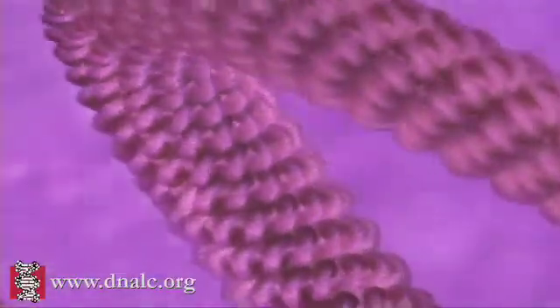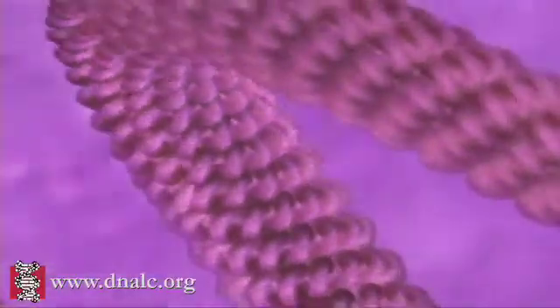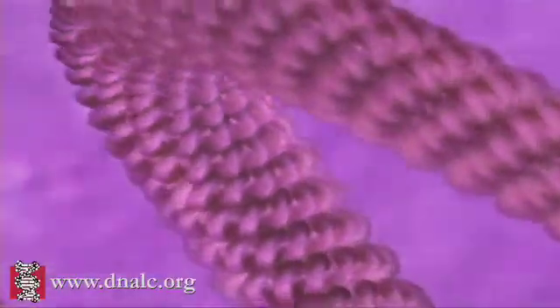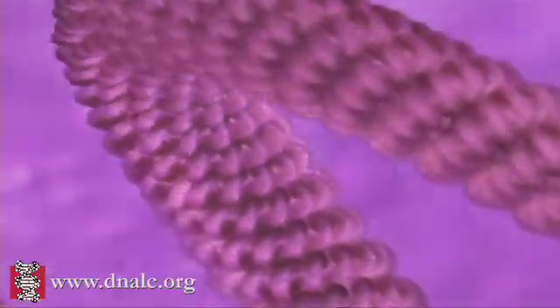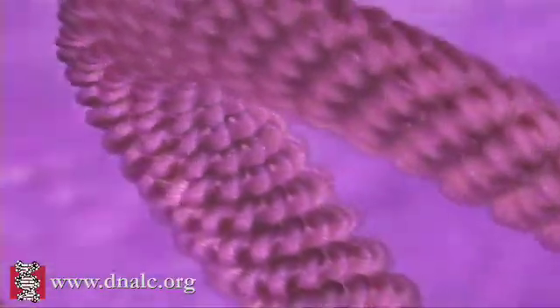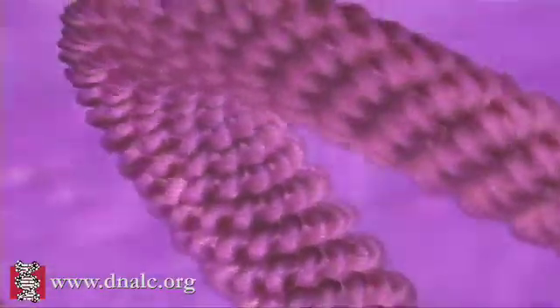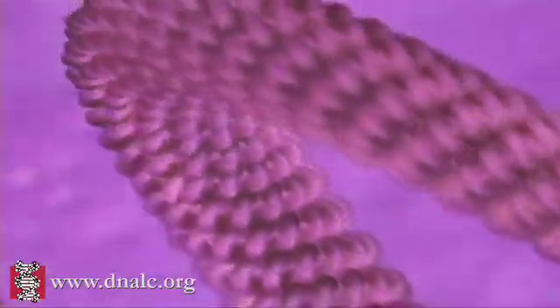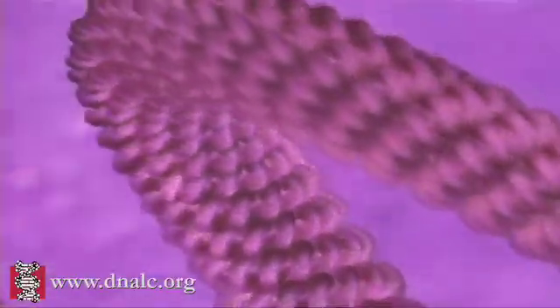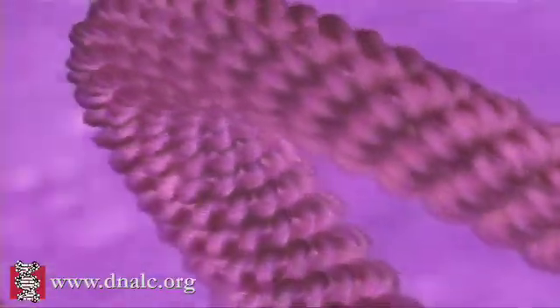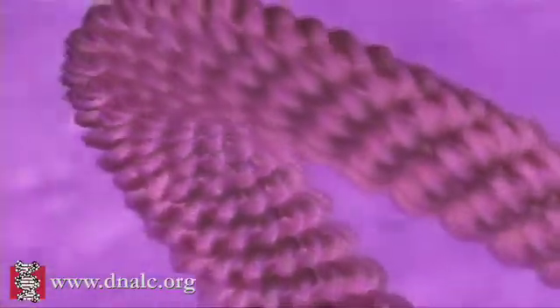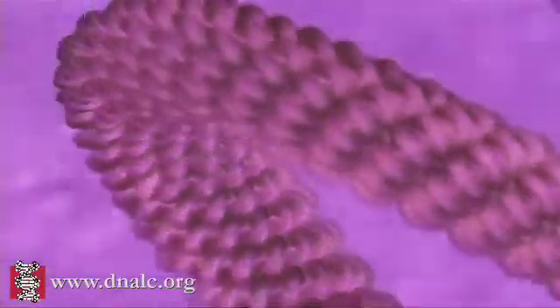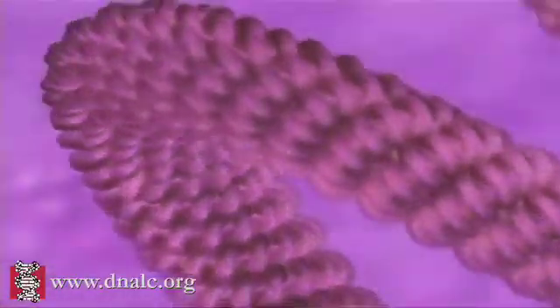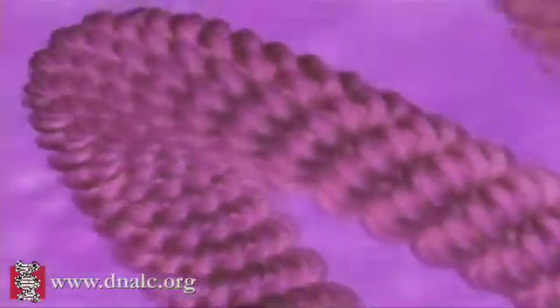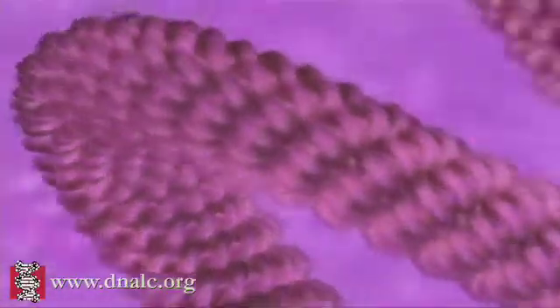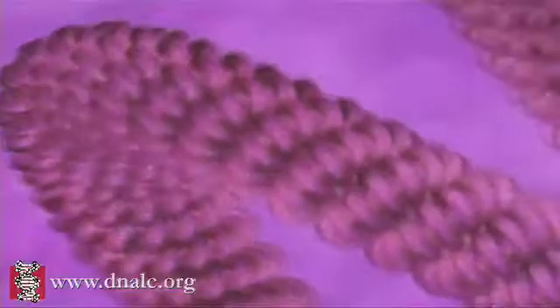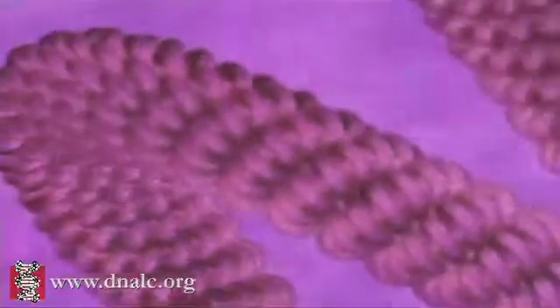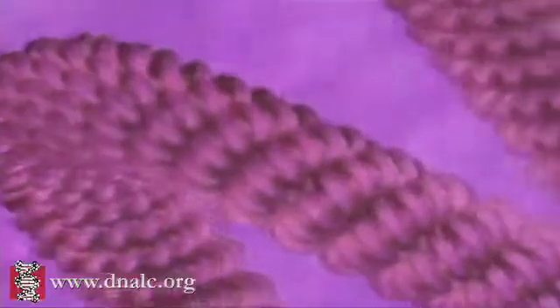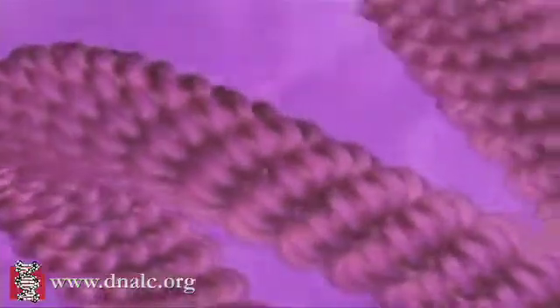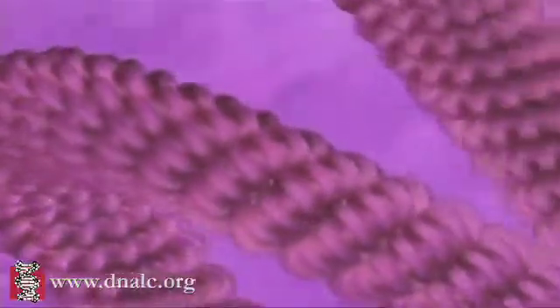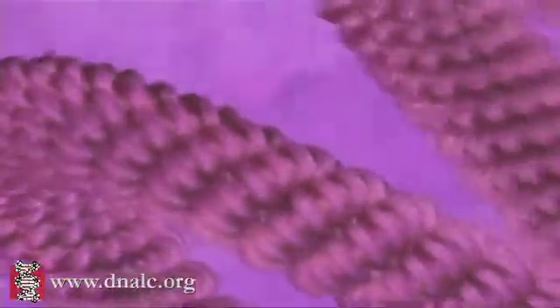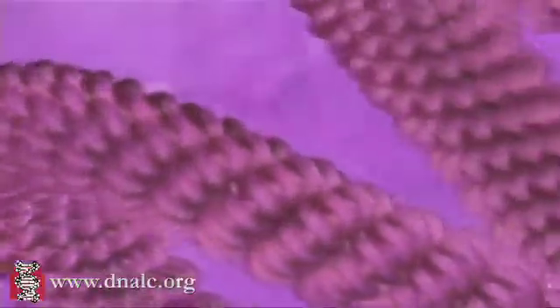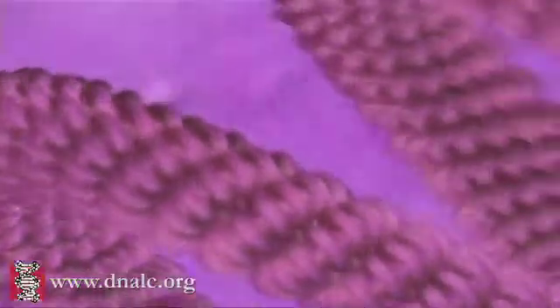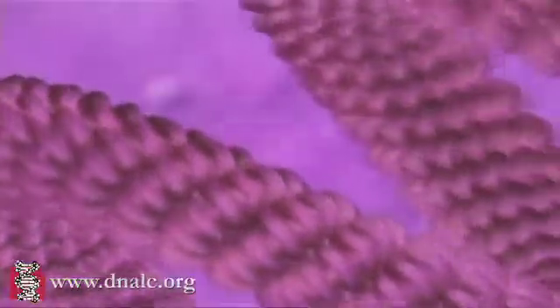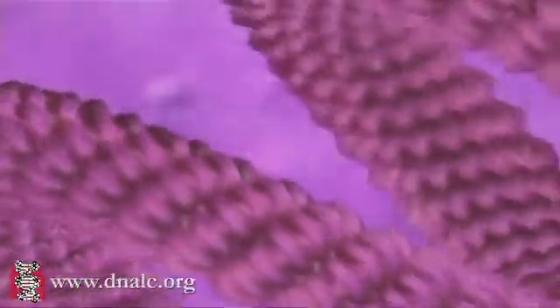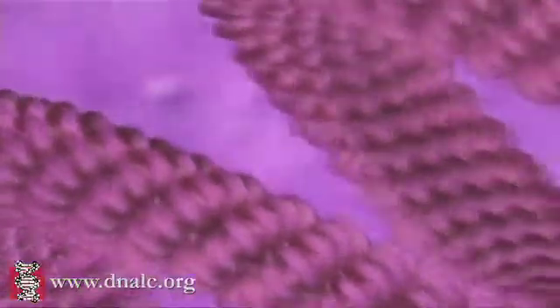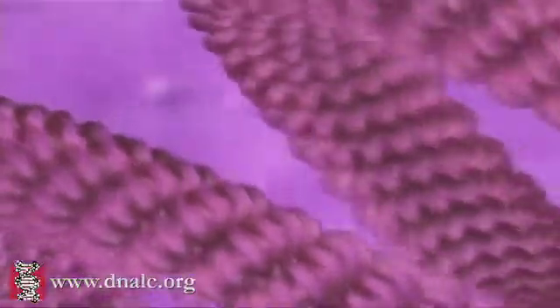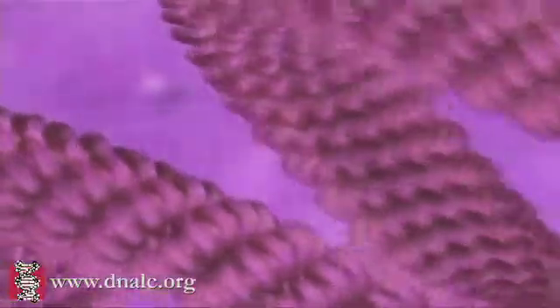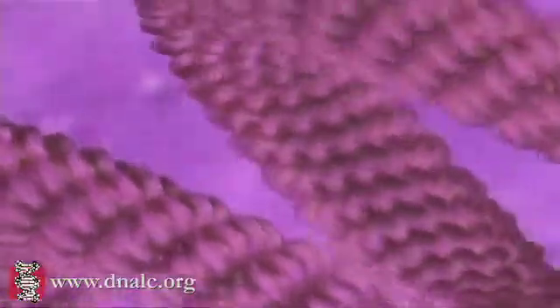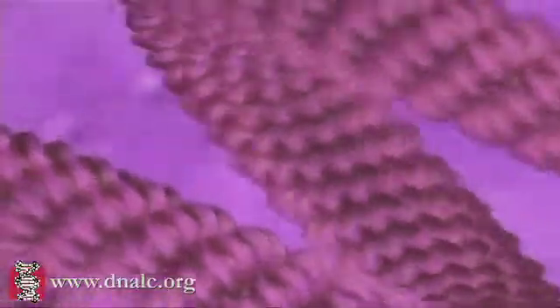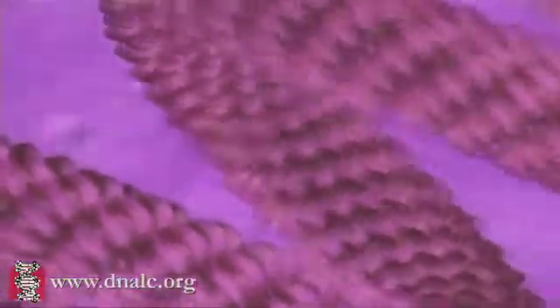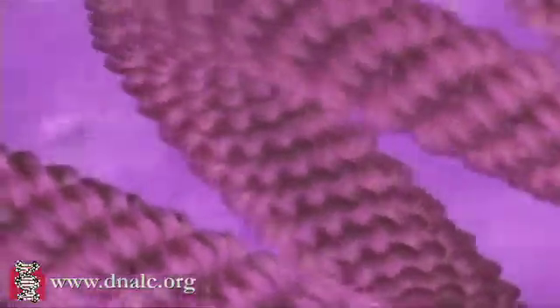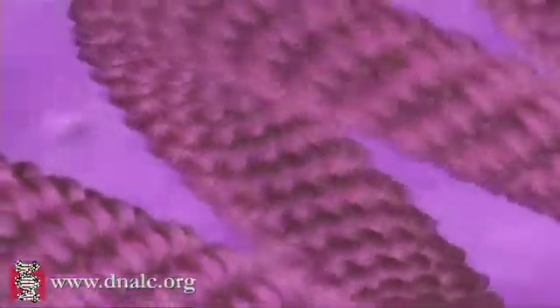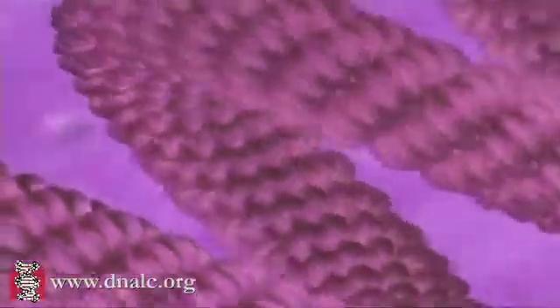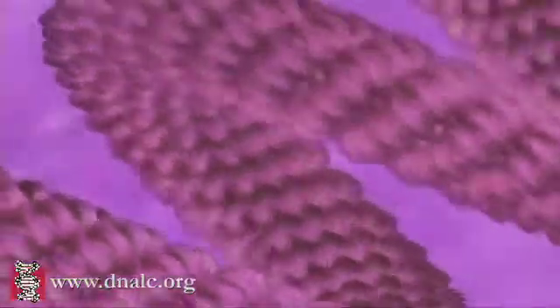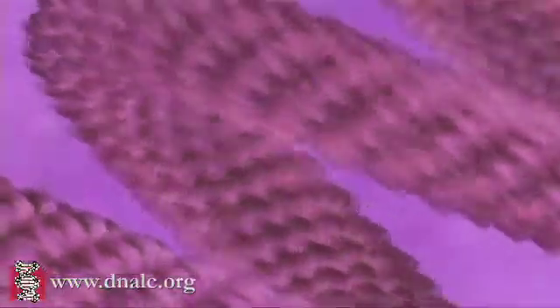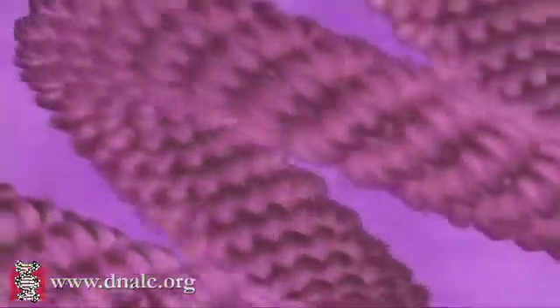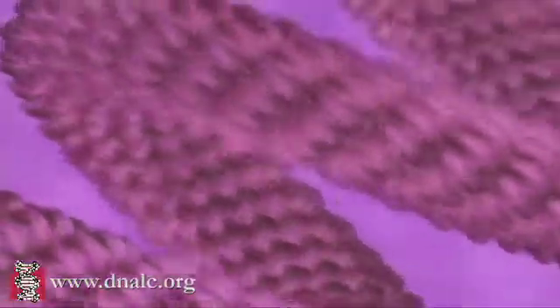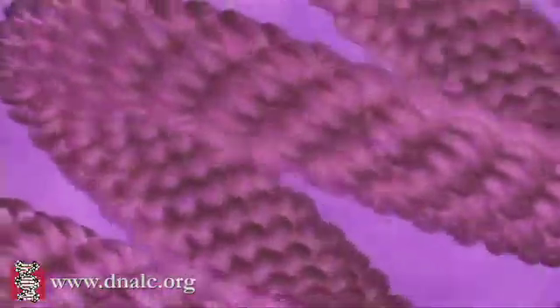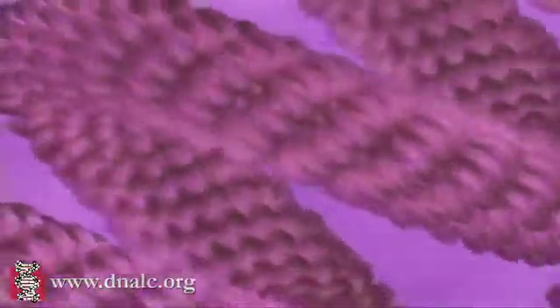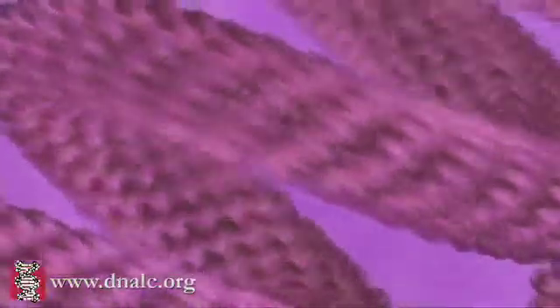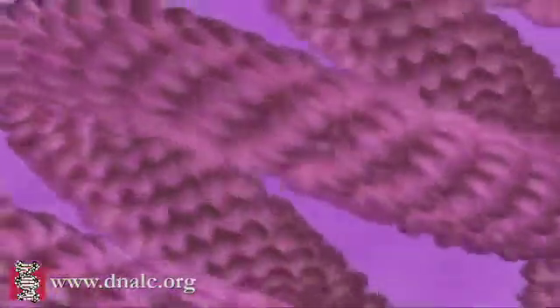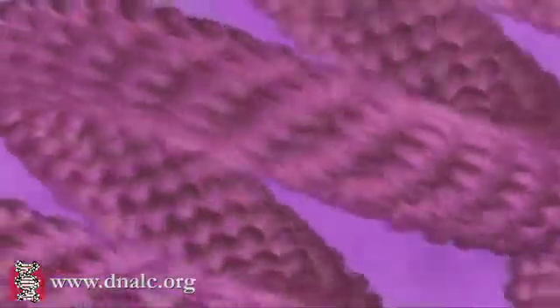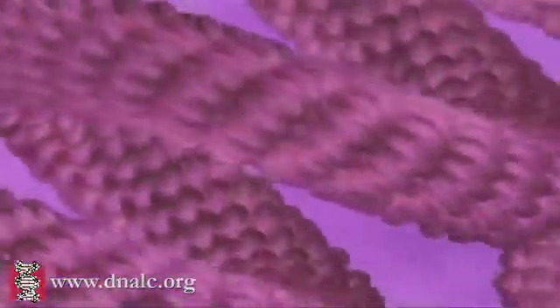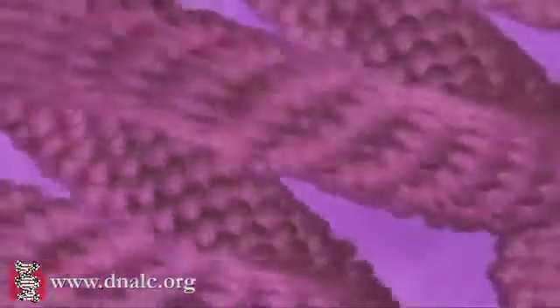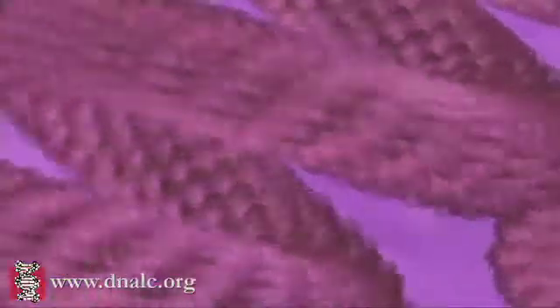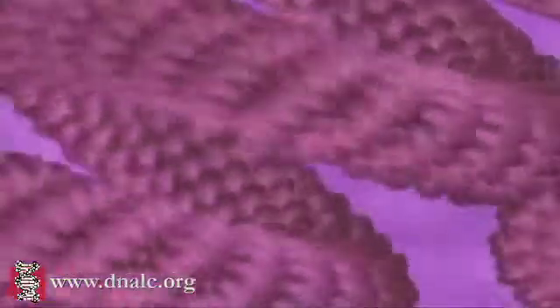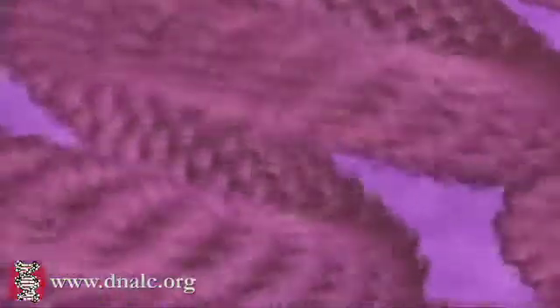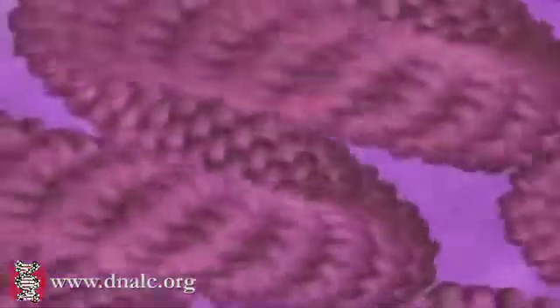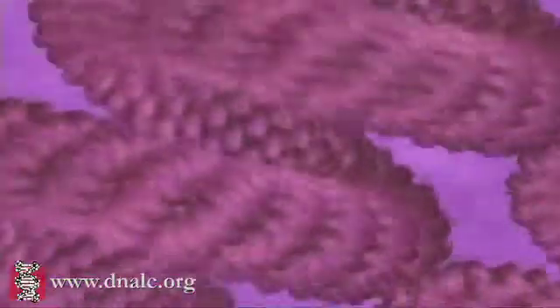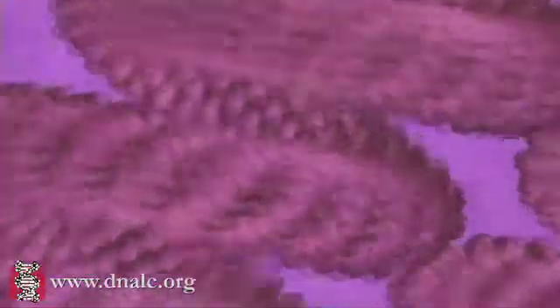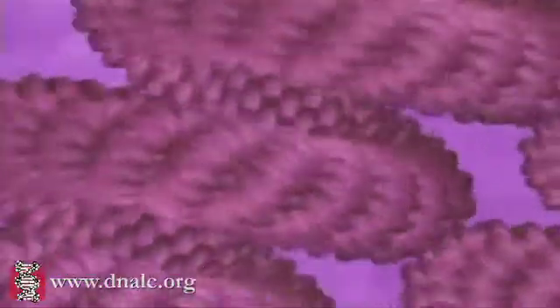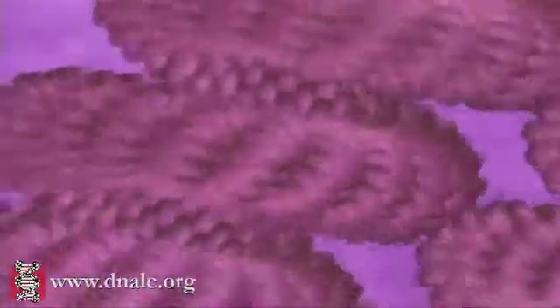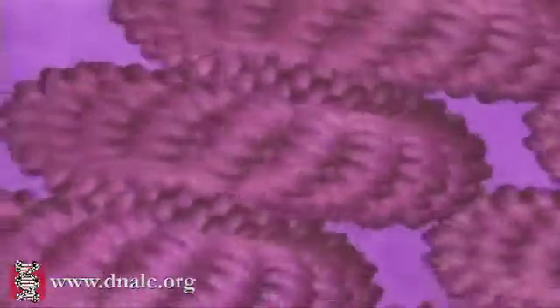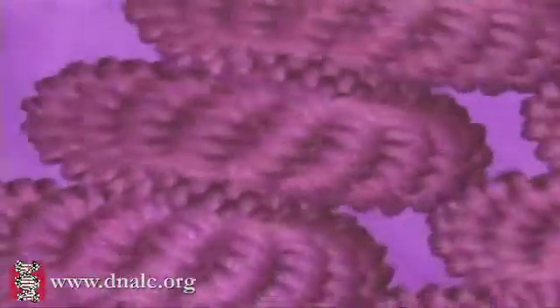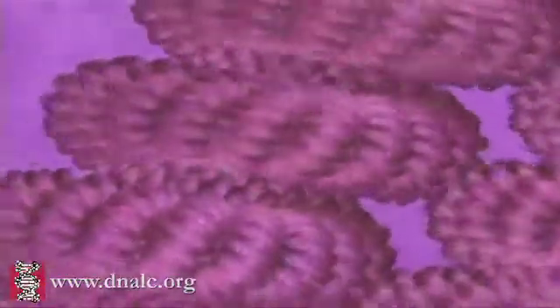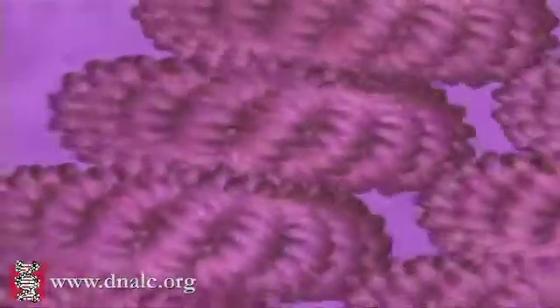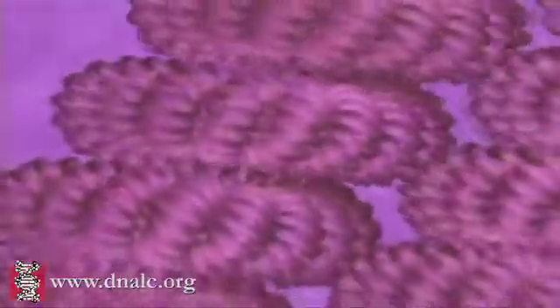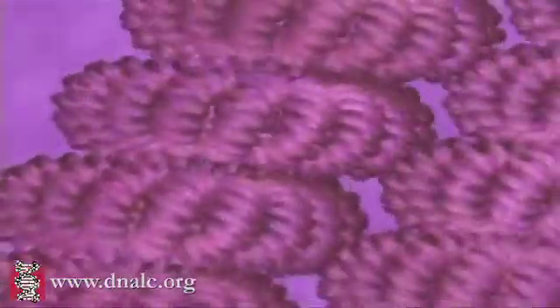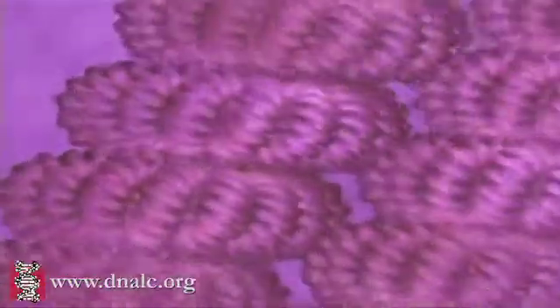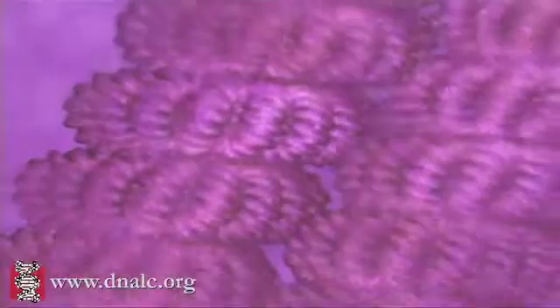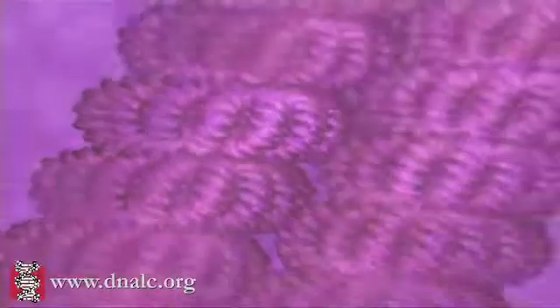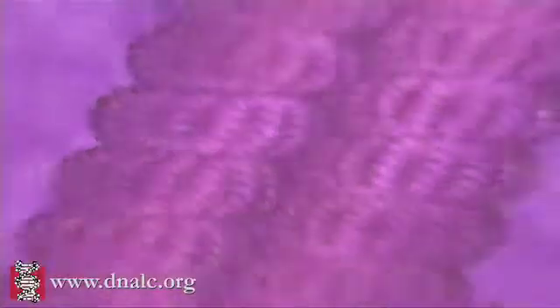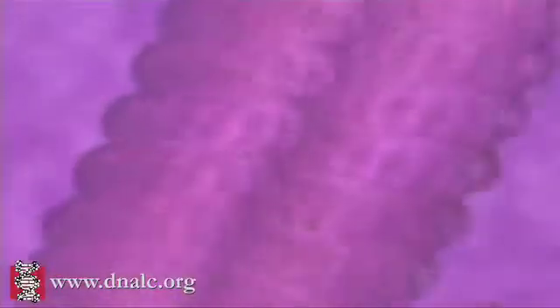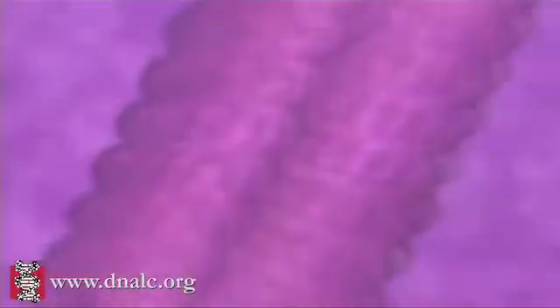The end result is that the DNA is tightly packed into the familiar structures we can see through a microscope: chromosomes.